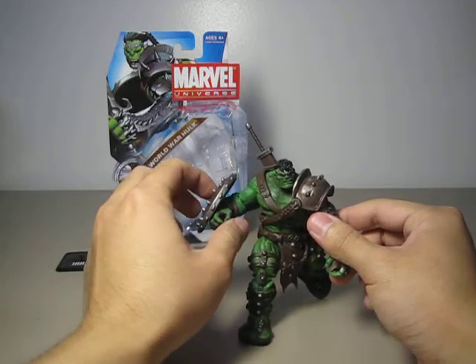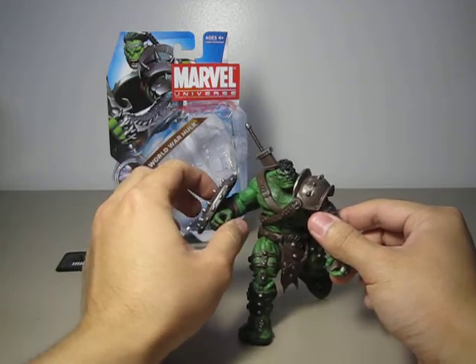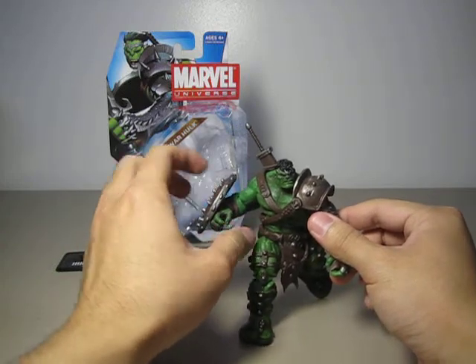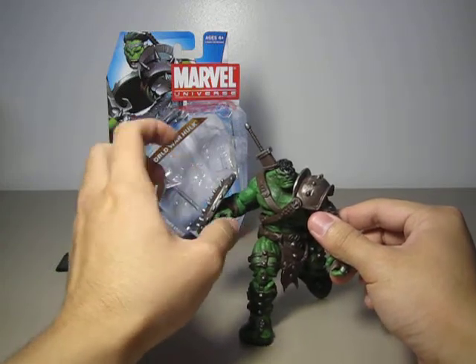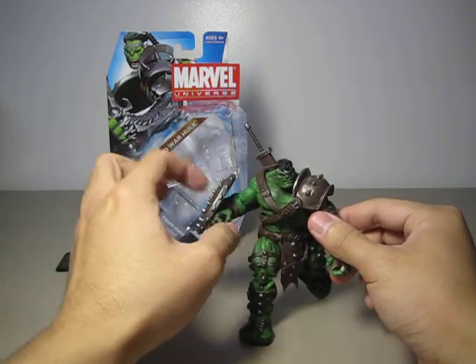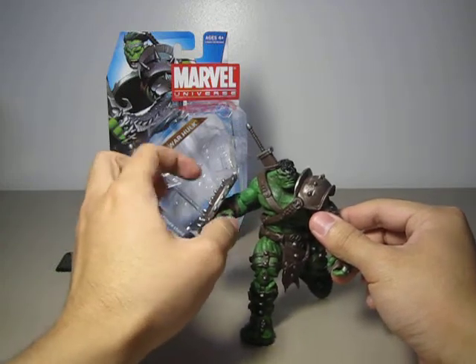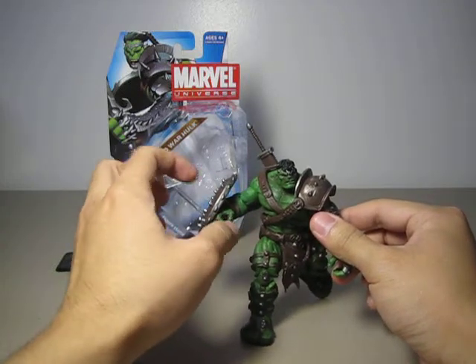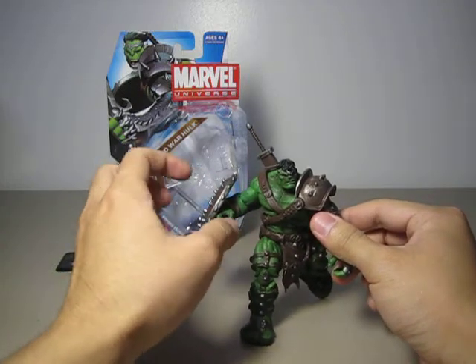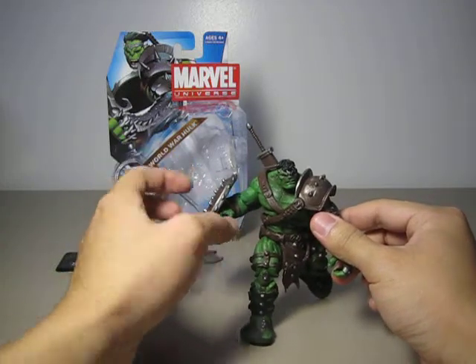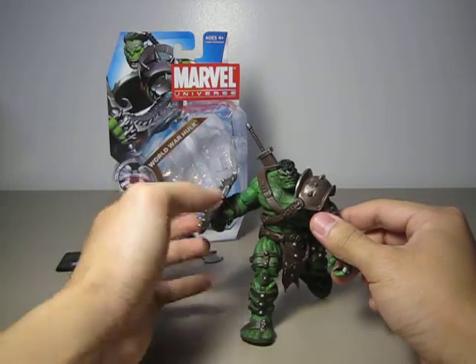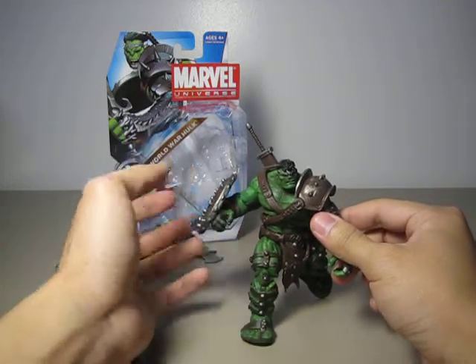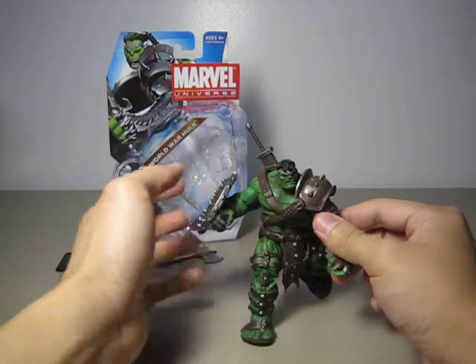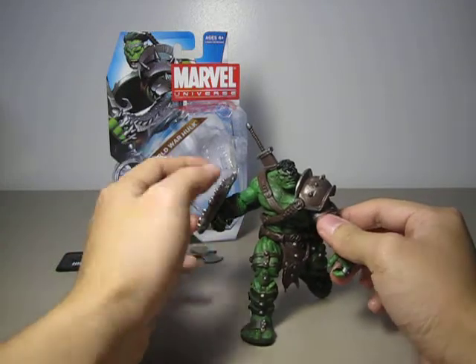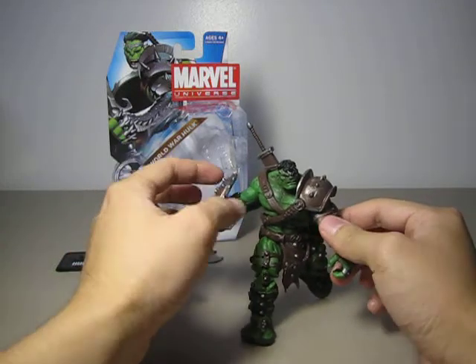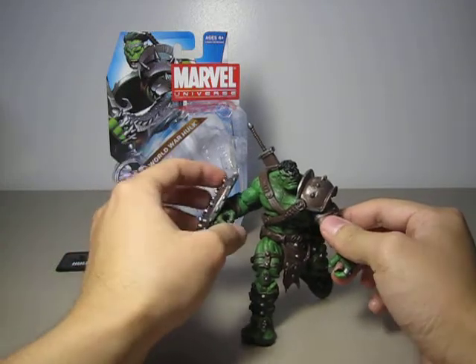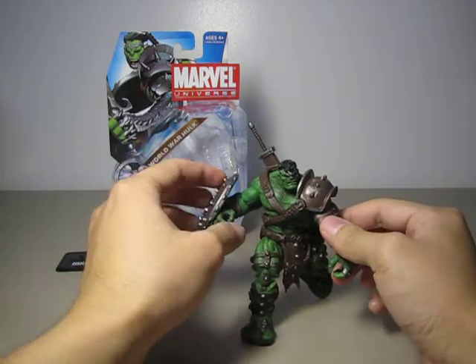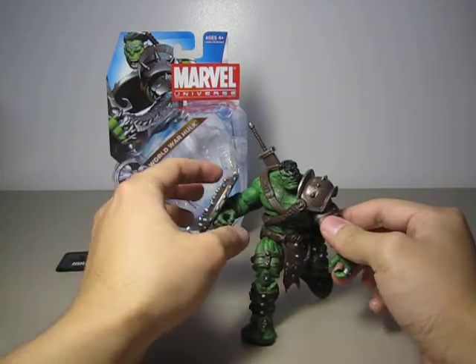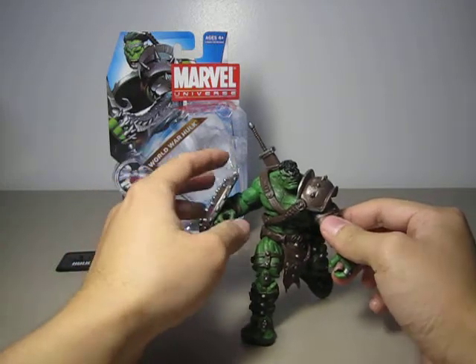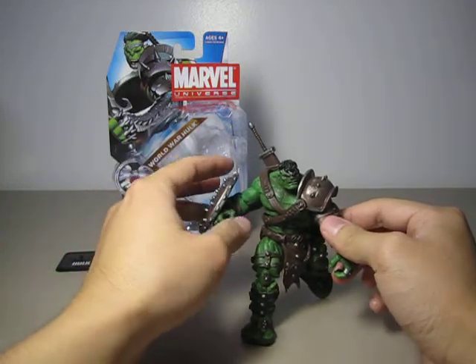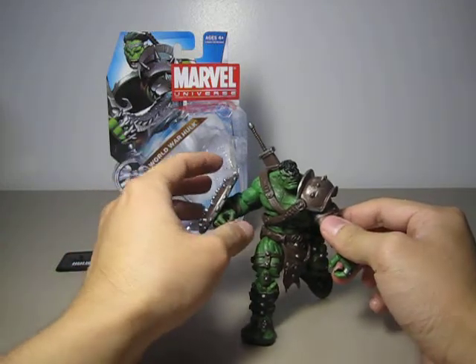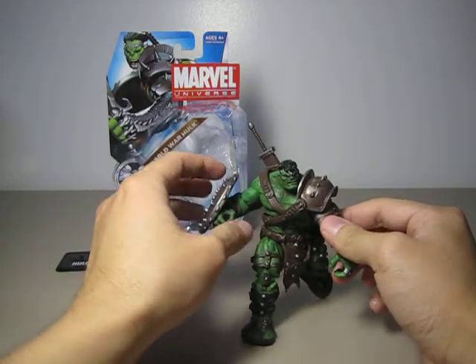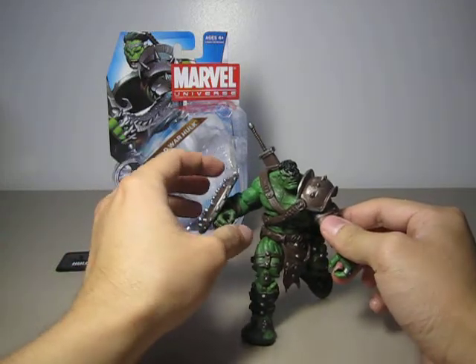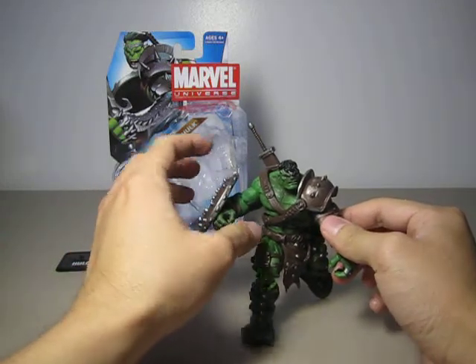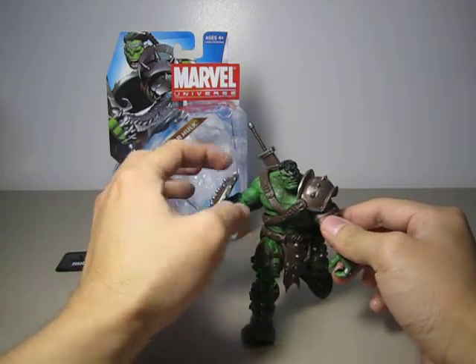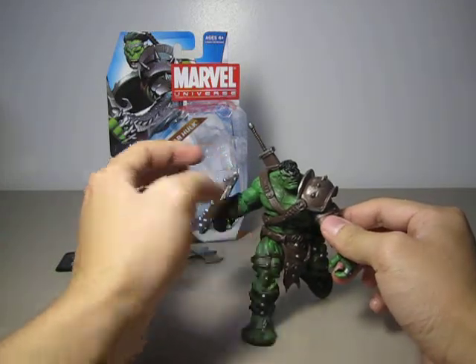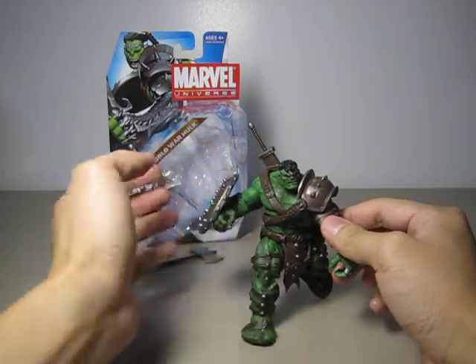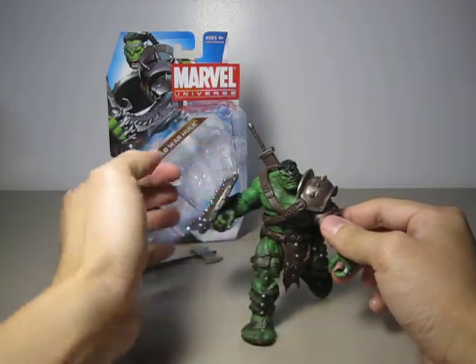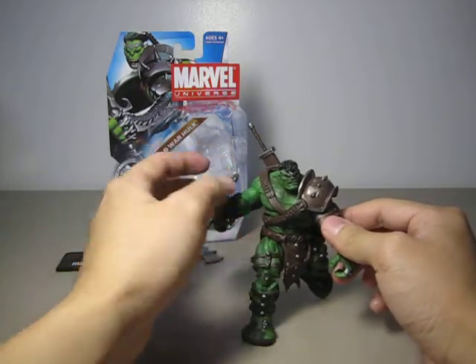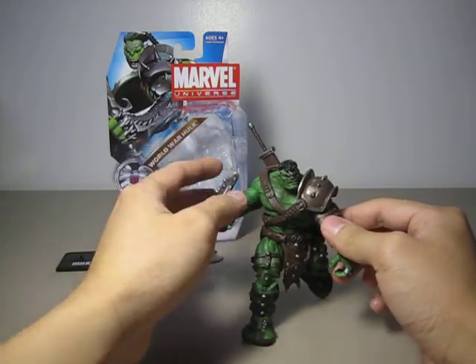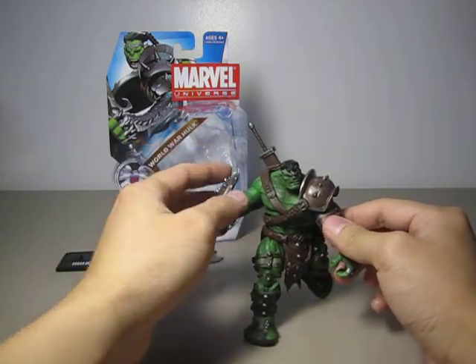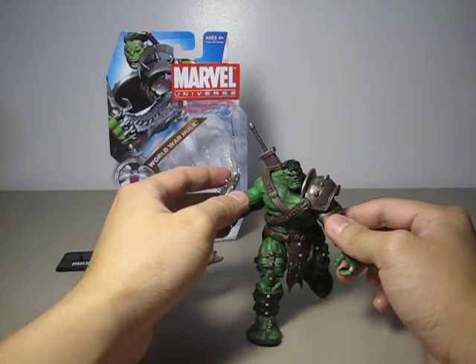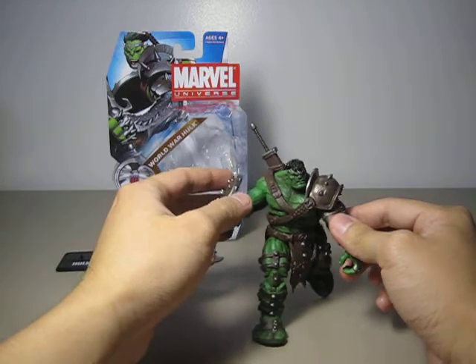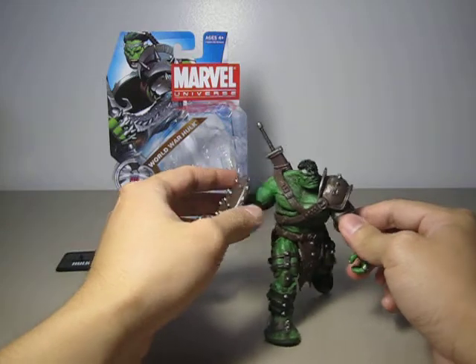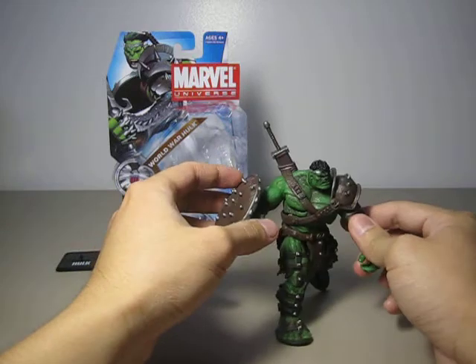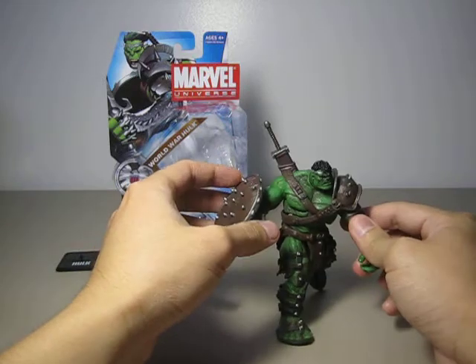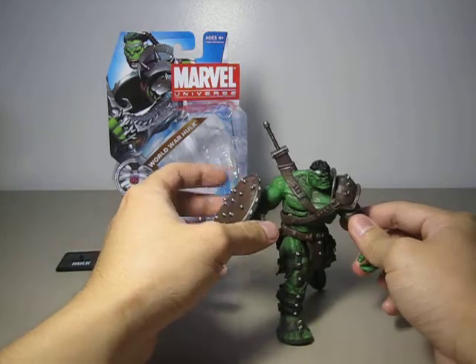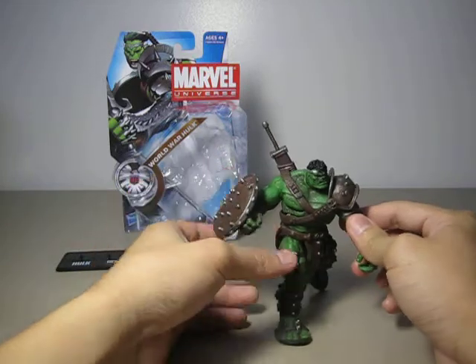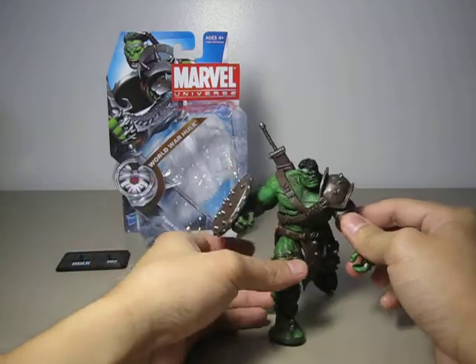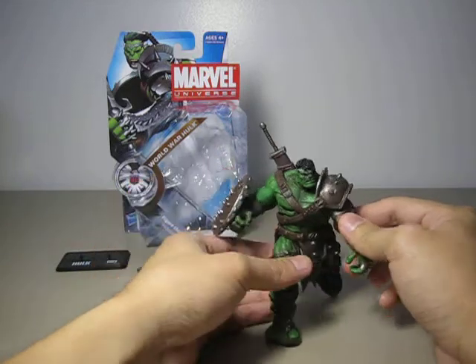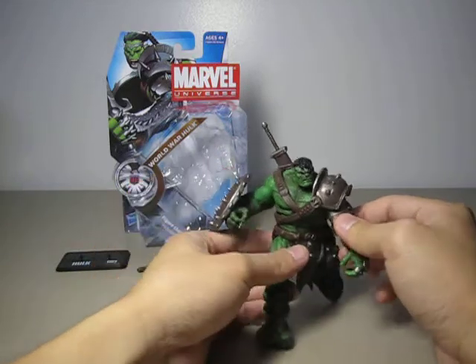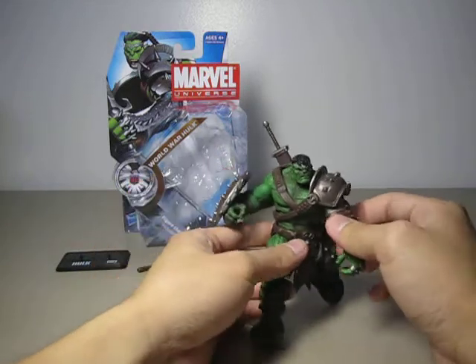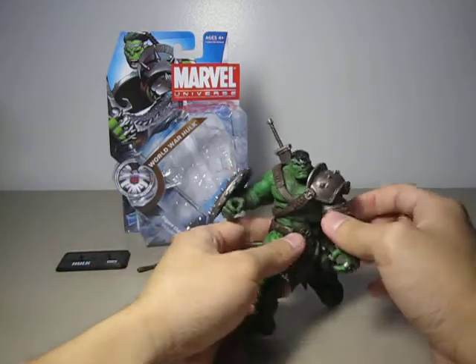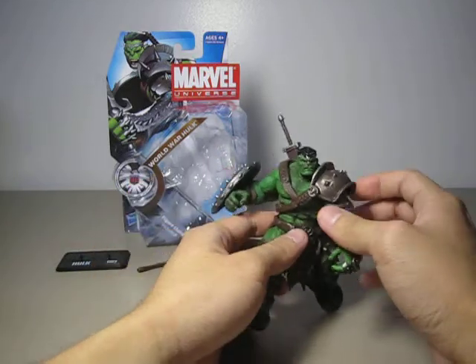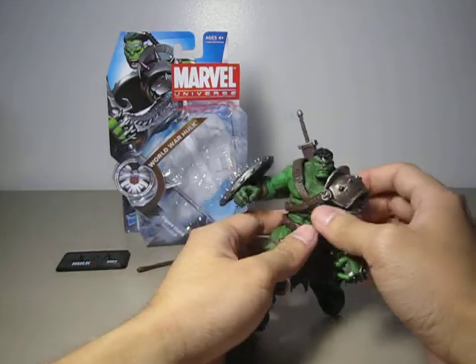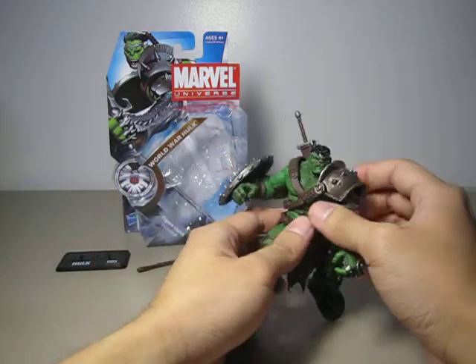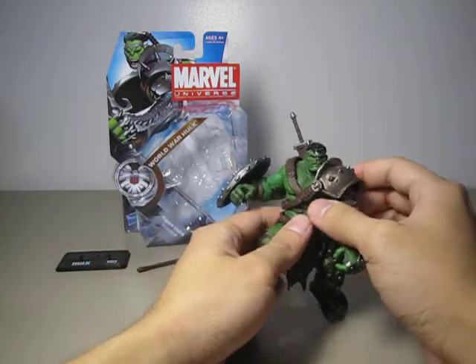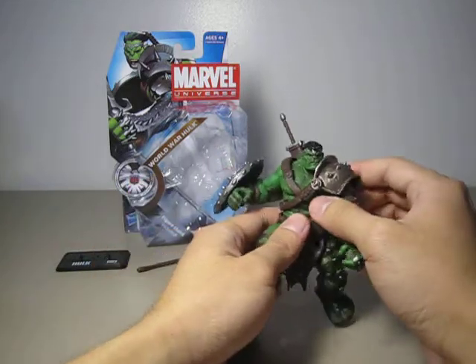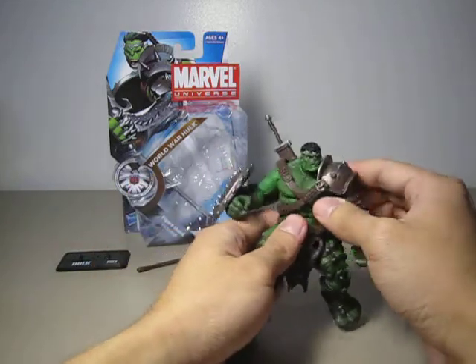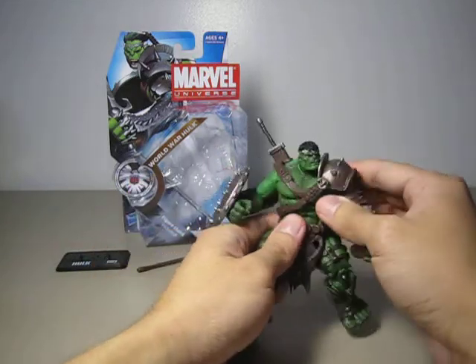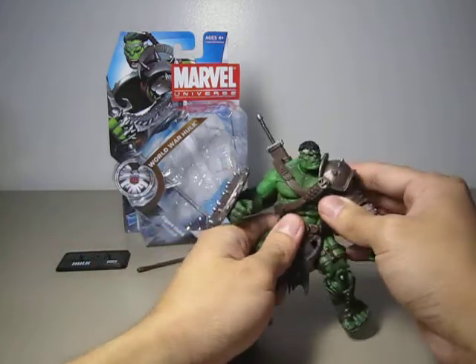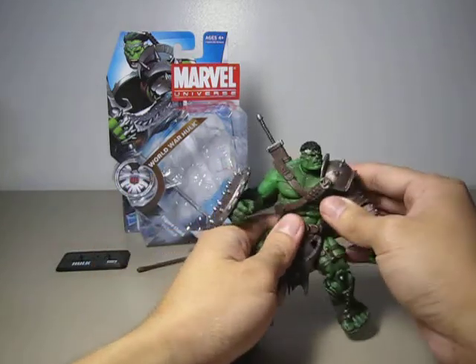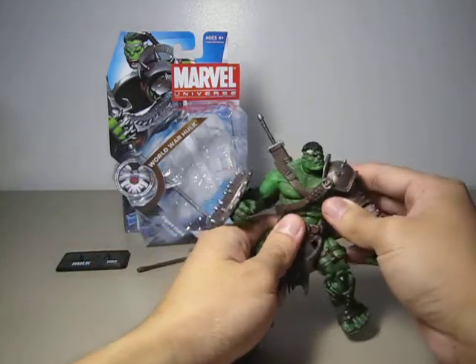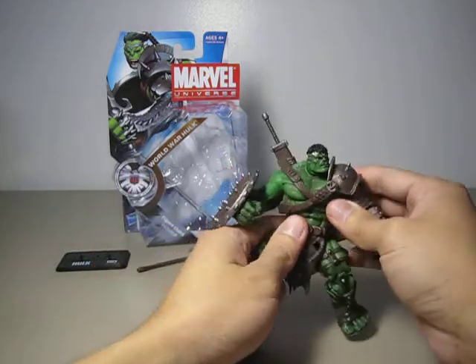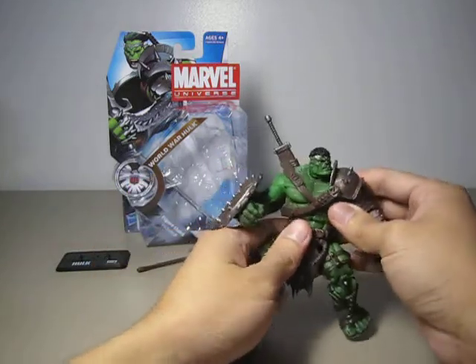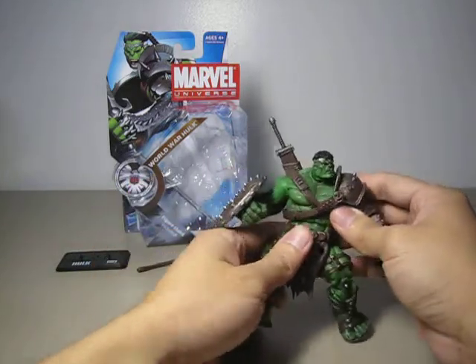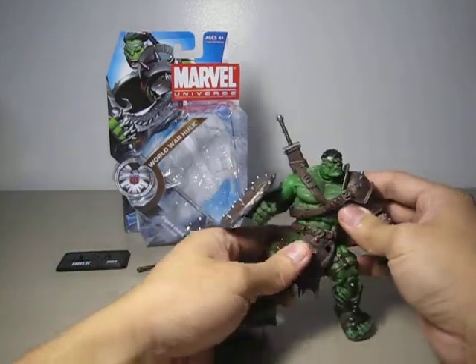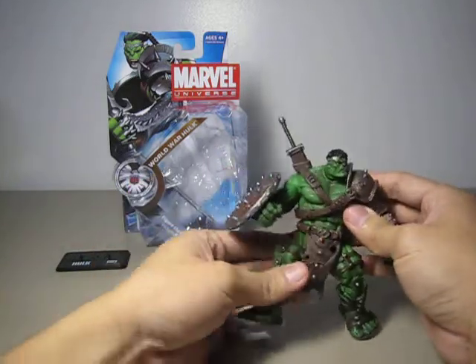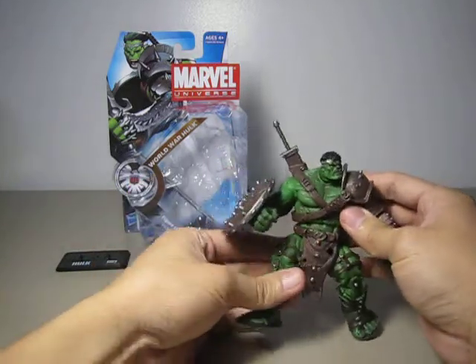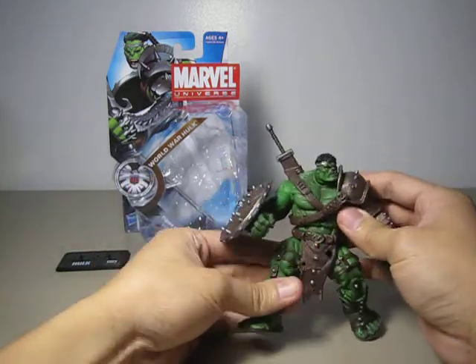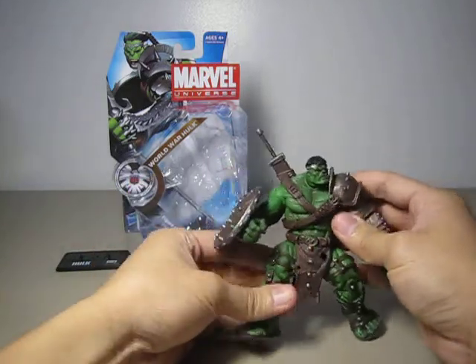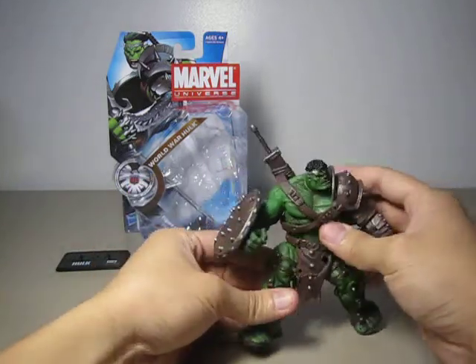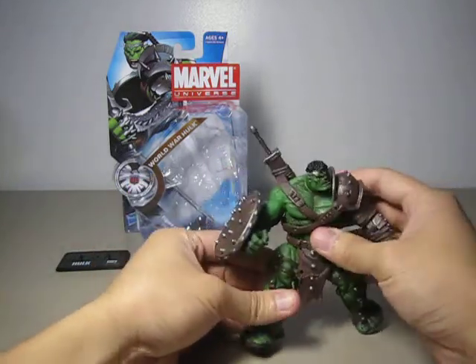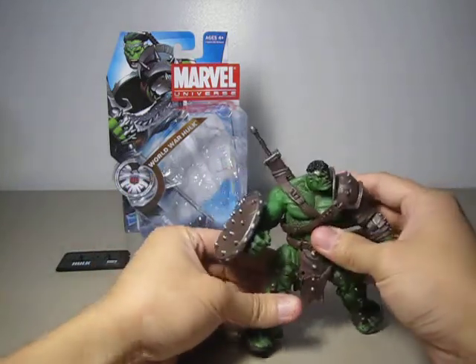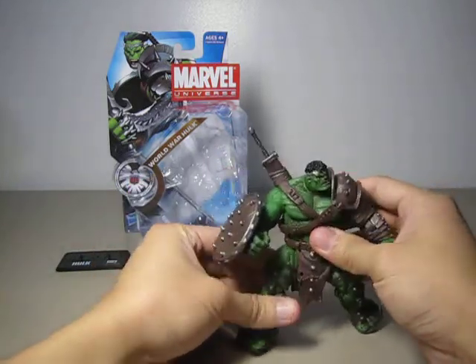I have no problem with the shield. It clips onto the forearm — onto the brace — very well and stays on really well.